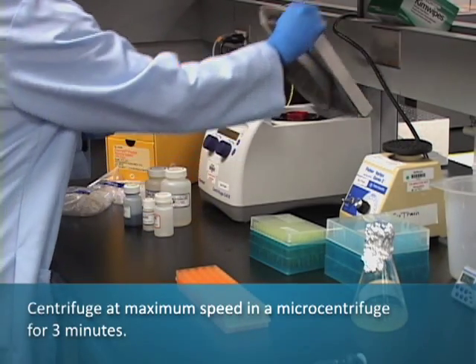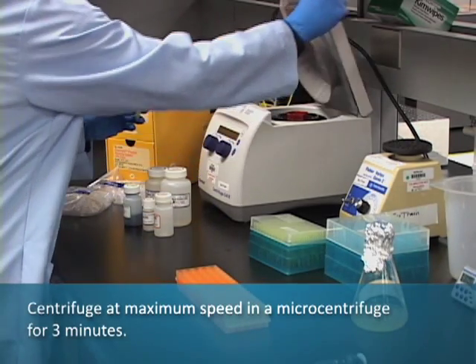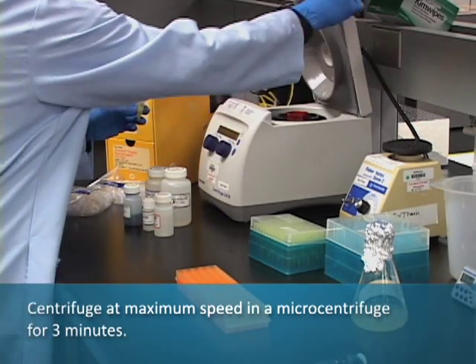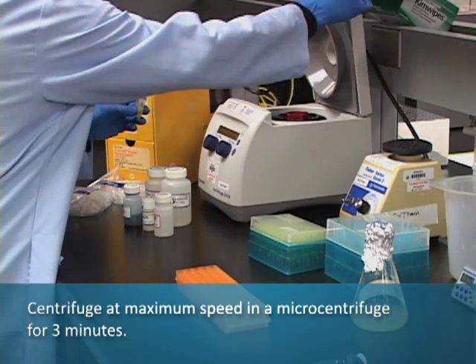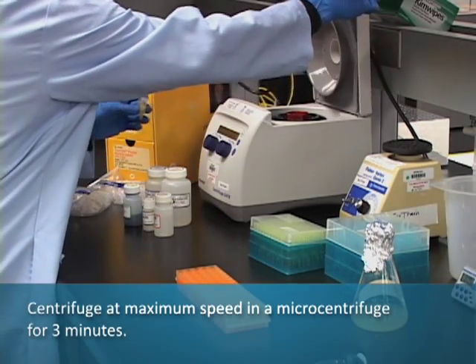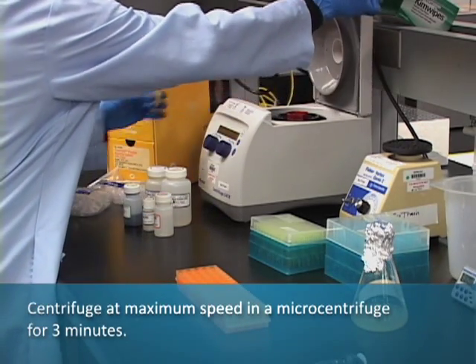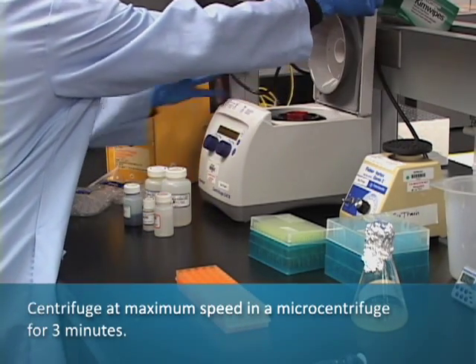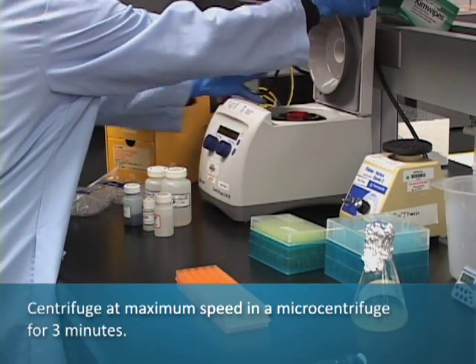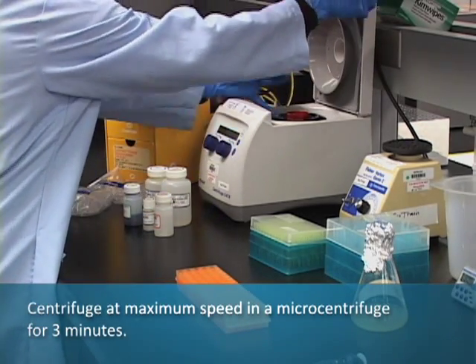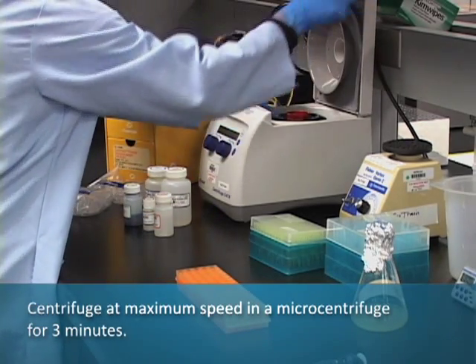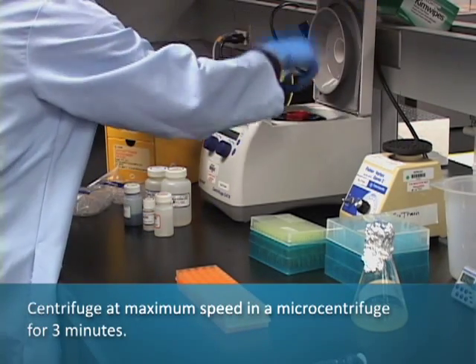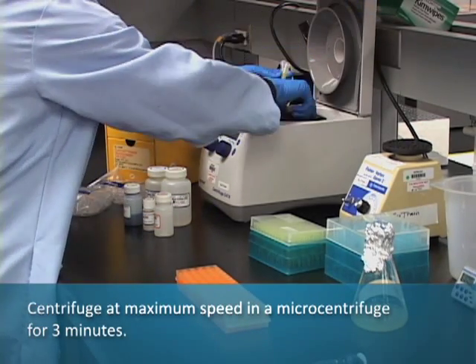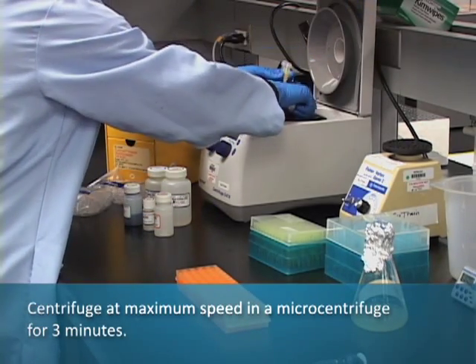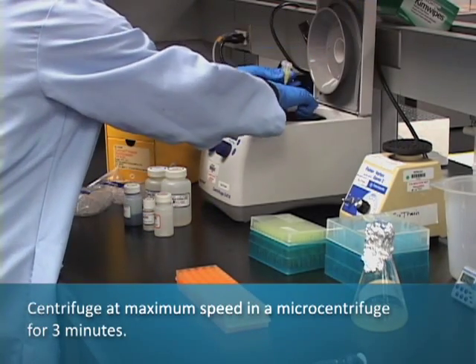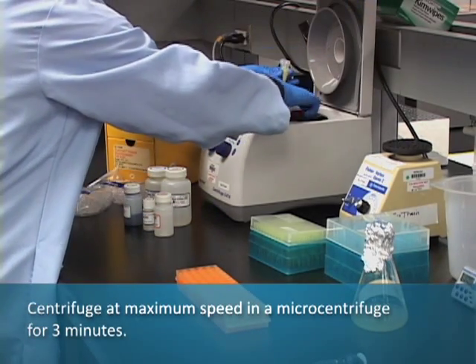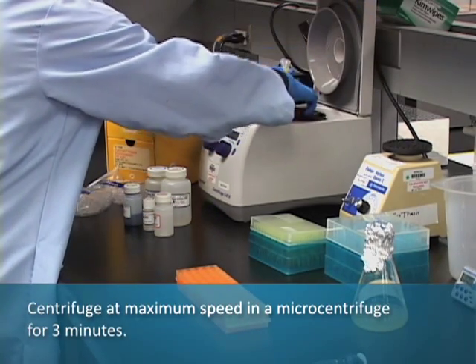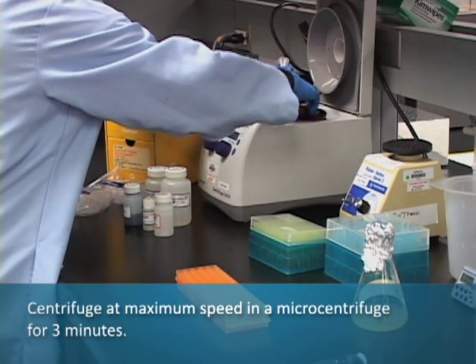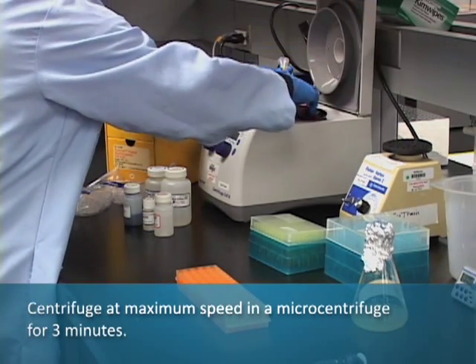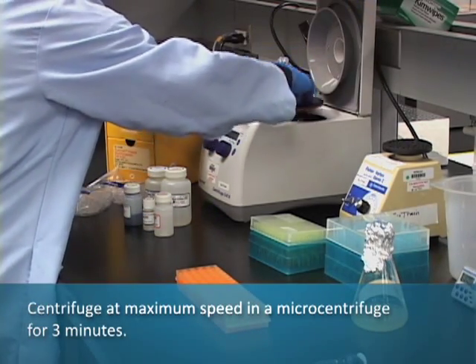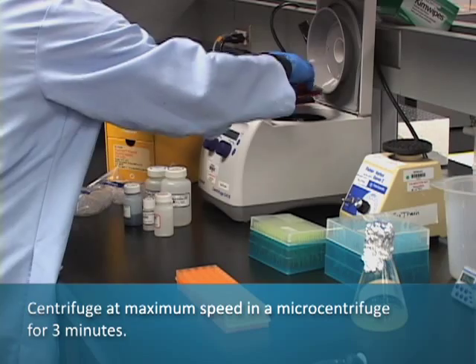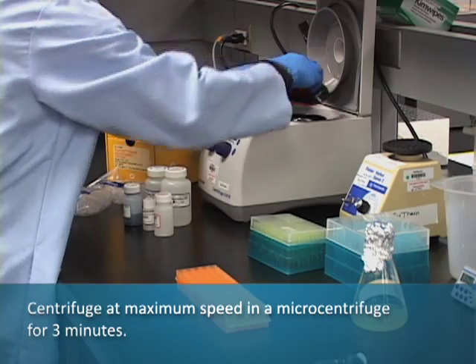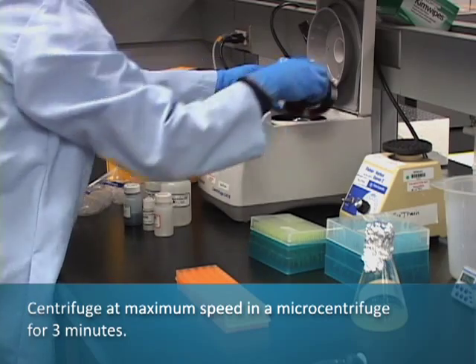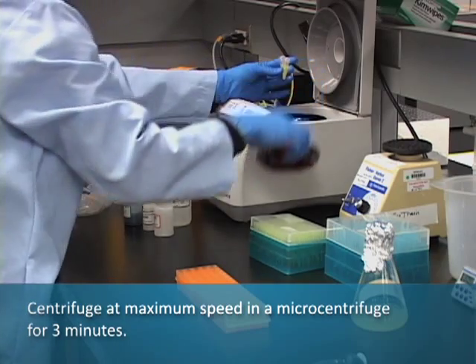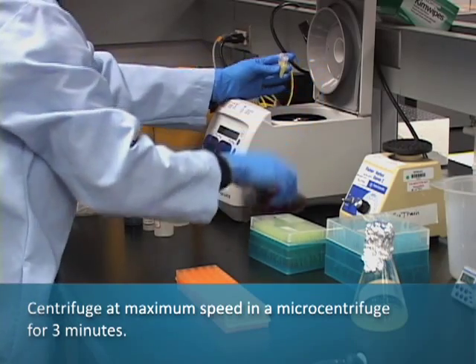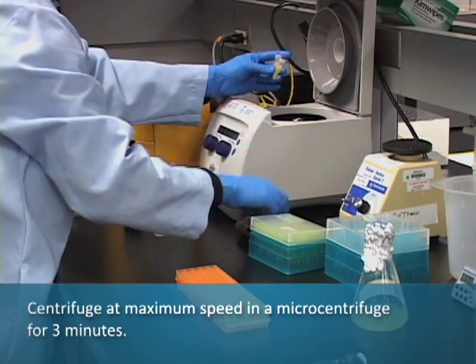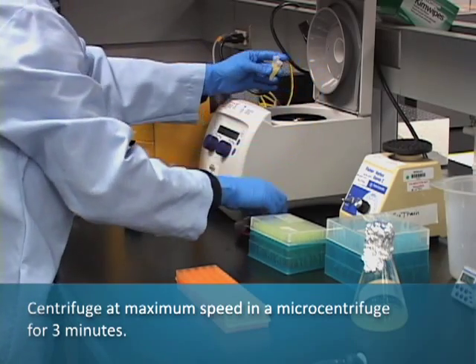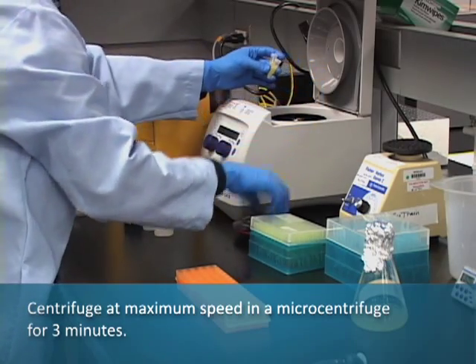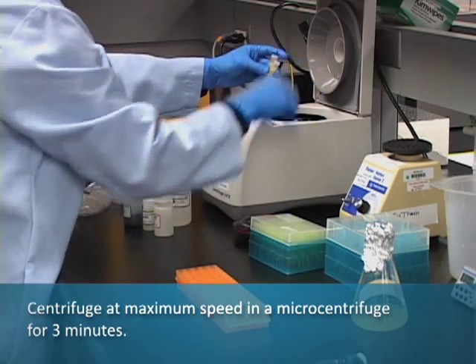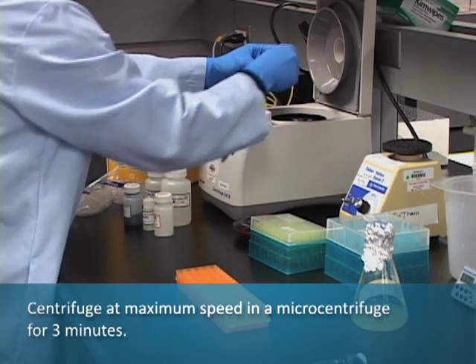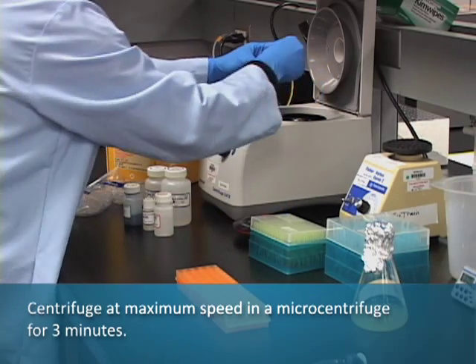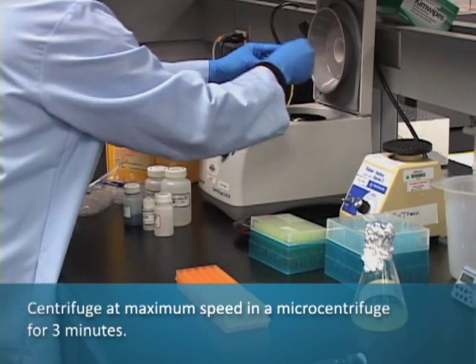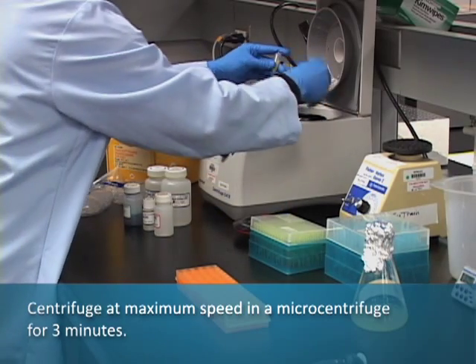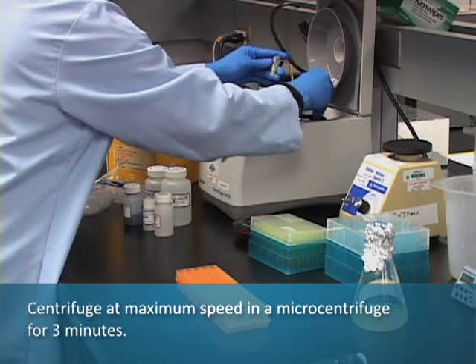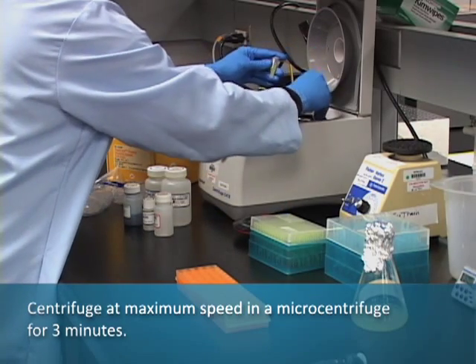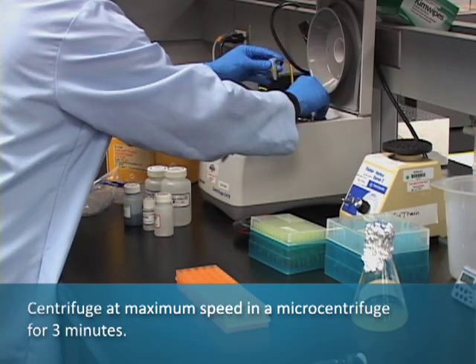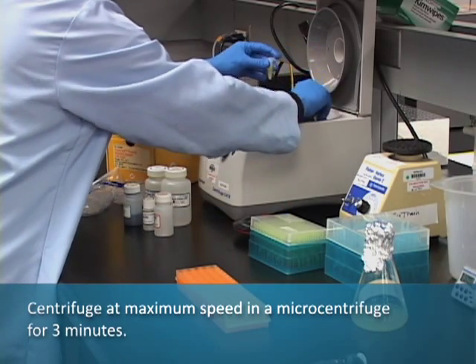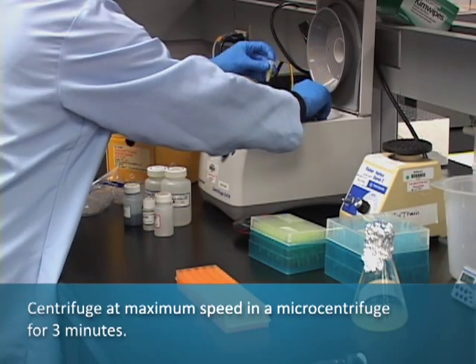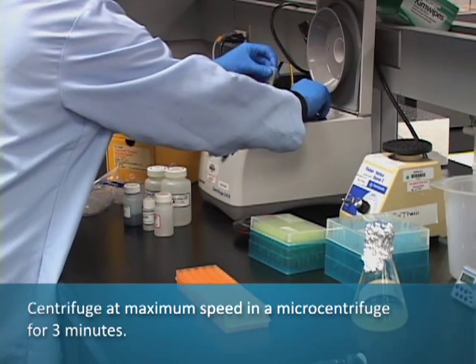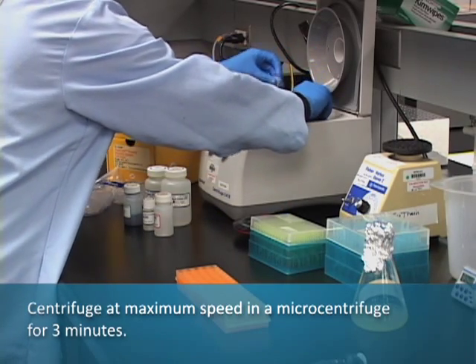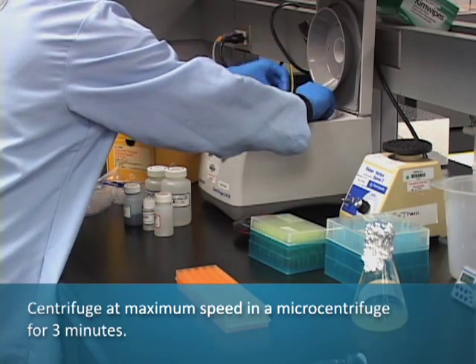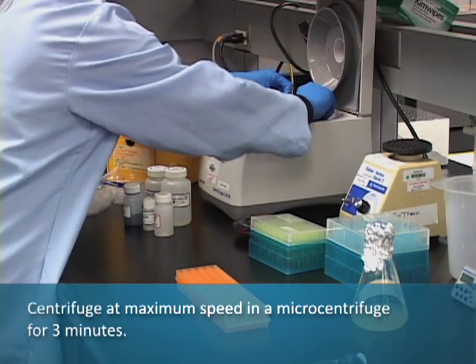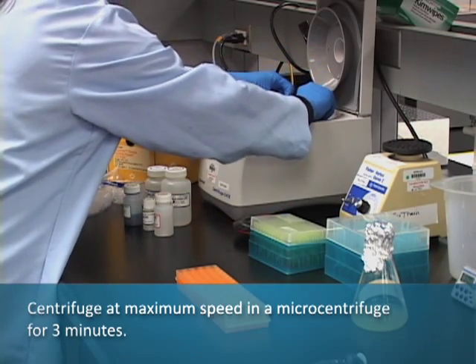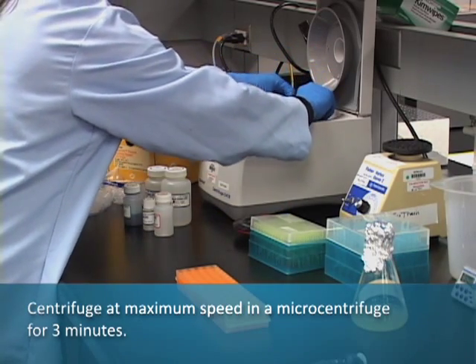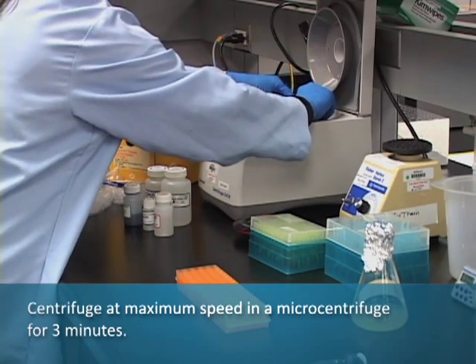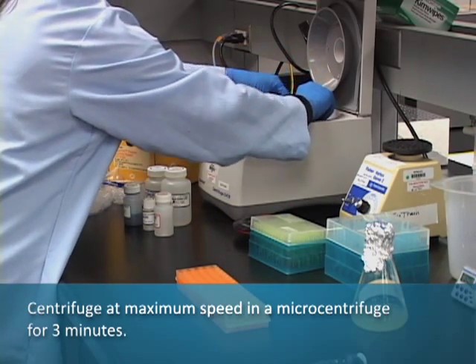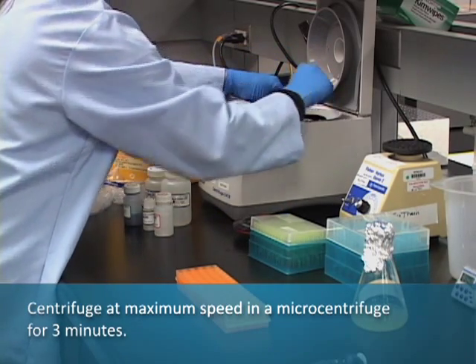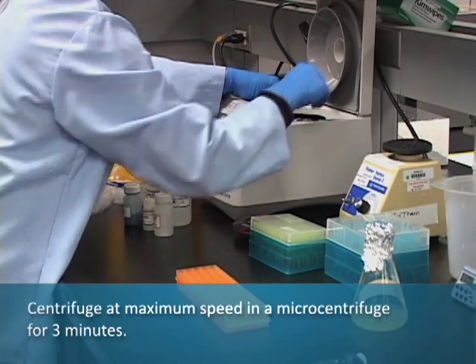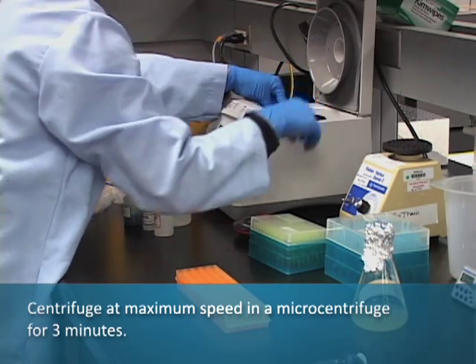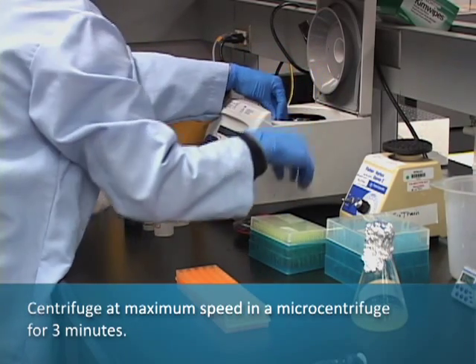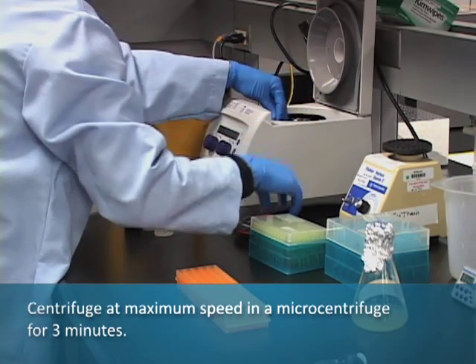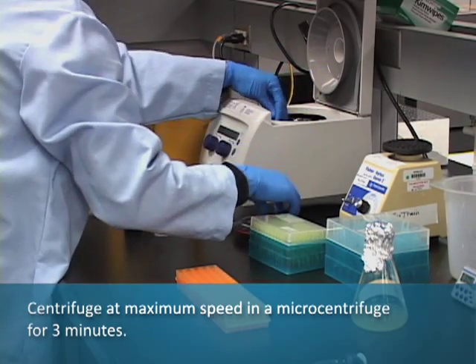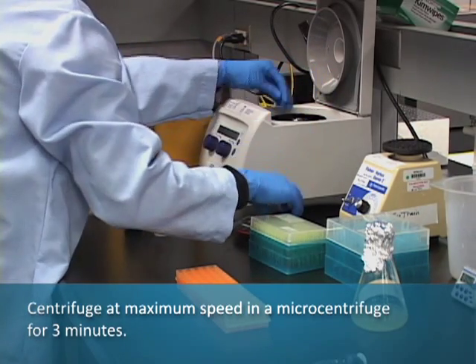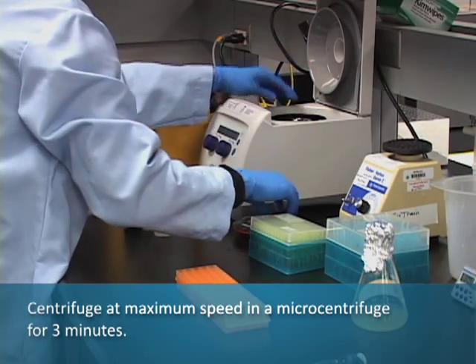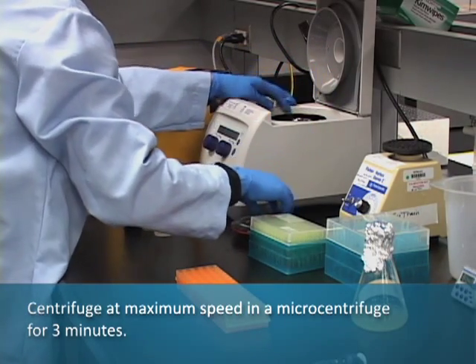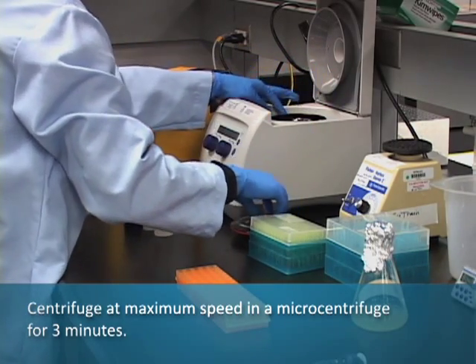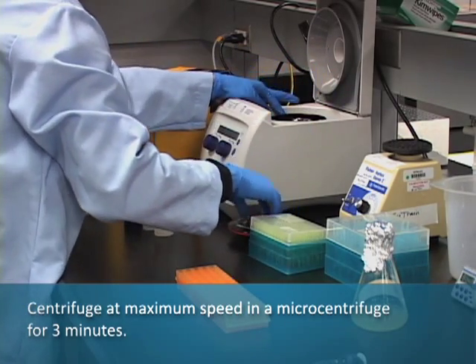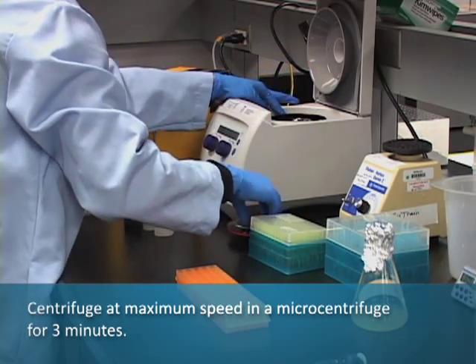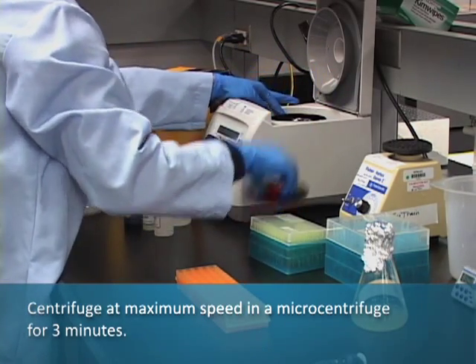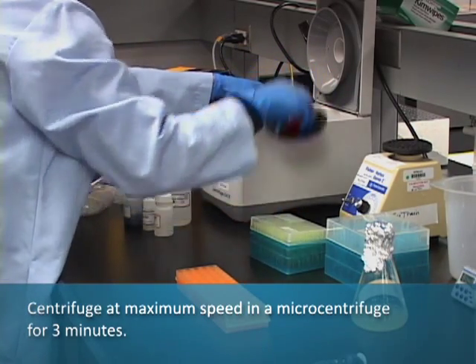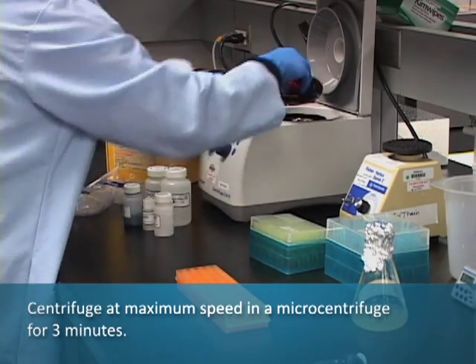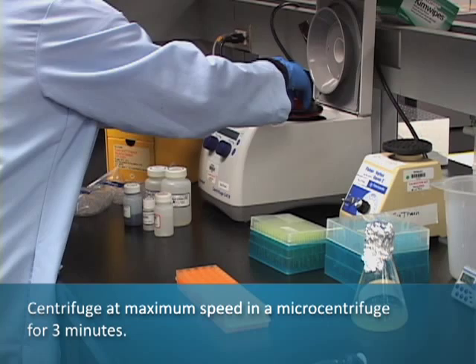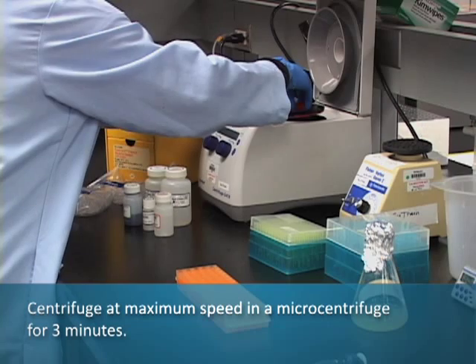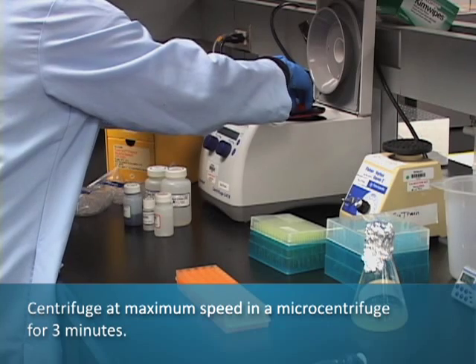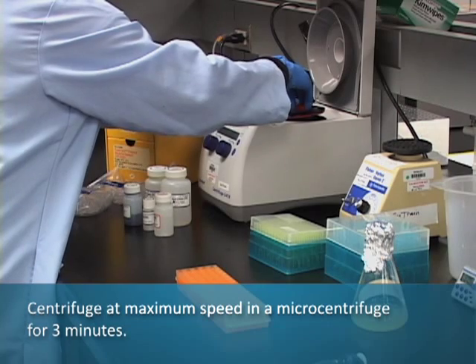Centrifuge at maximum speed in a microcentrifuge for 3 minutes. While the centrifuge is in operation, assemble the Pure Yield Mini-Column.